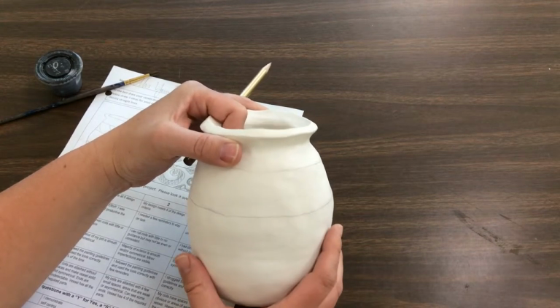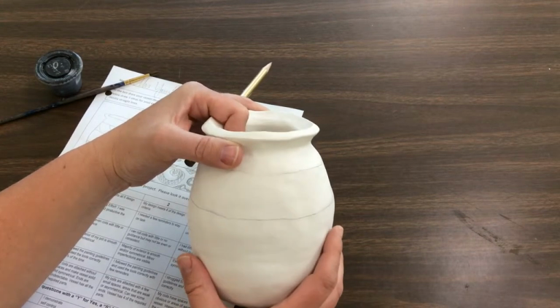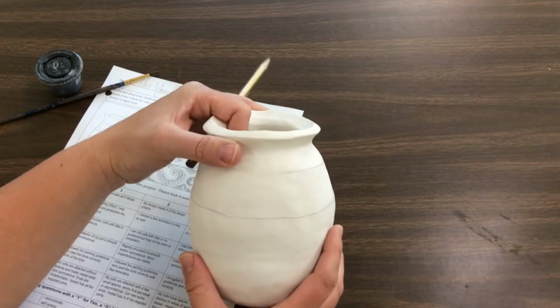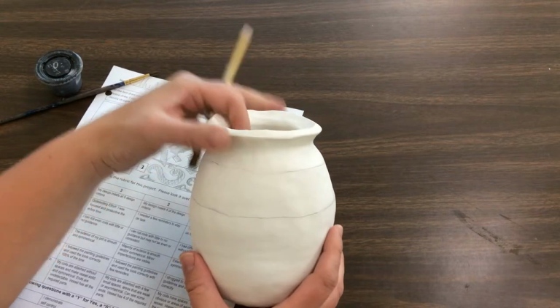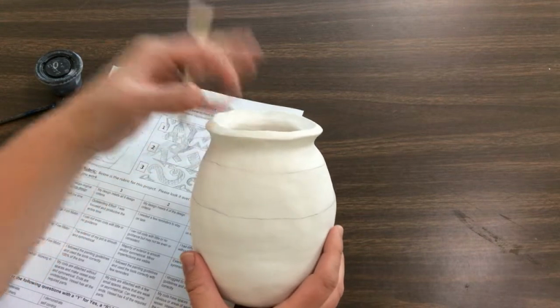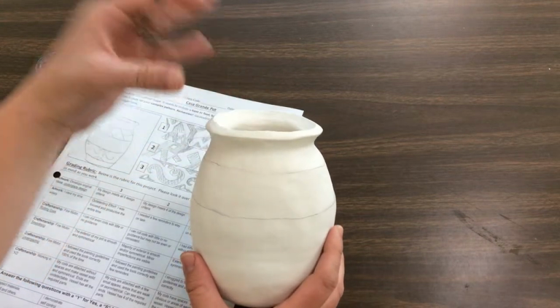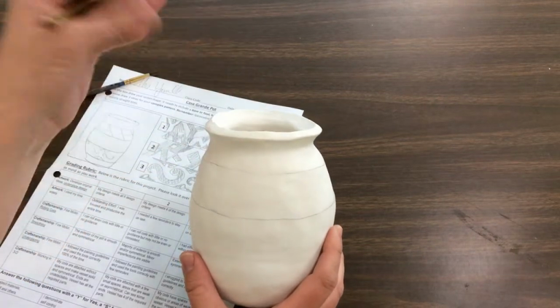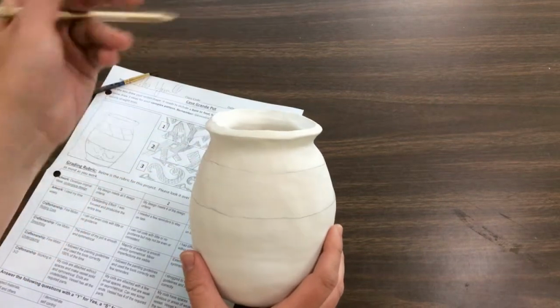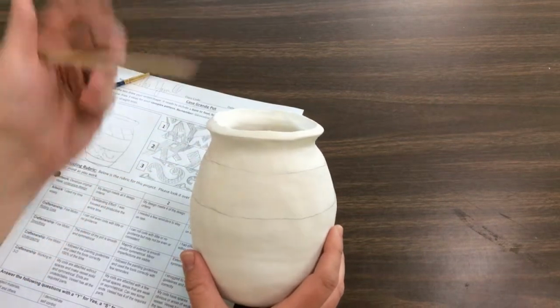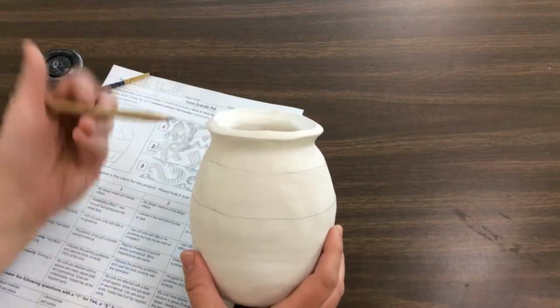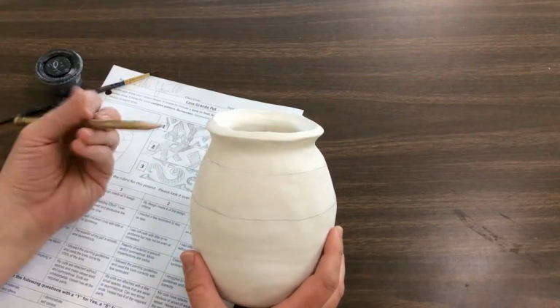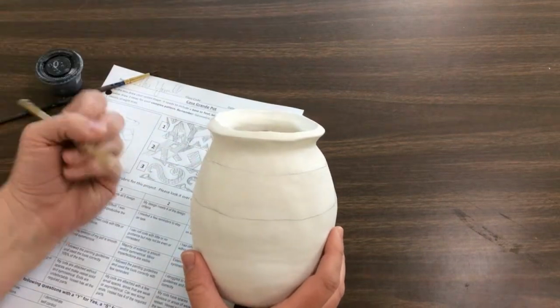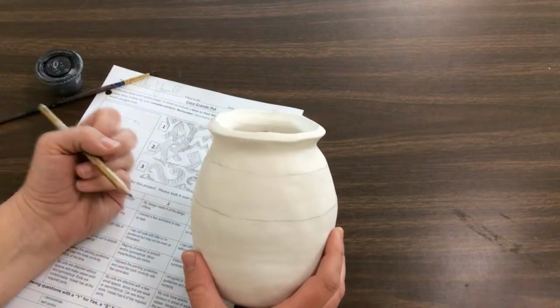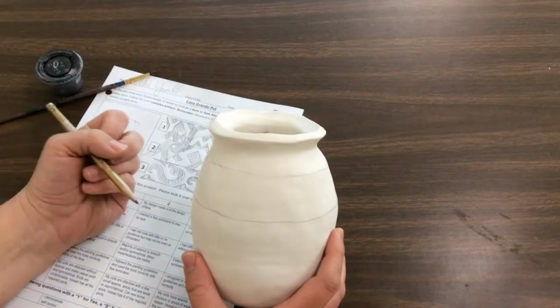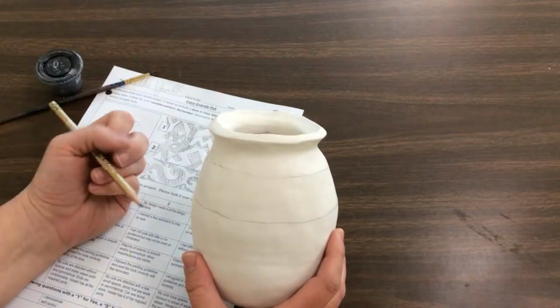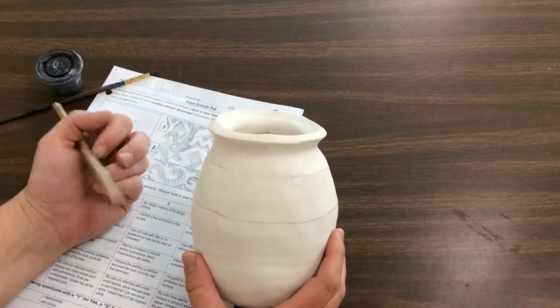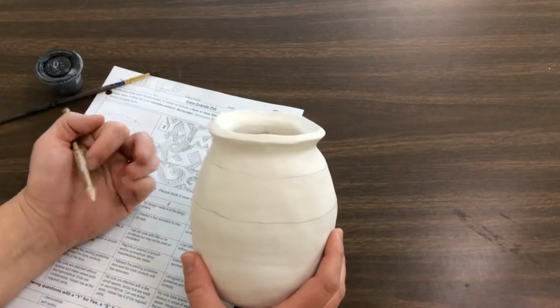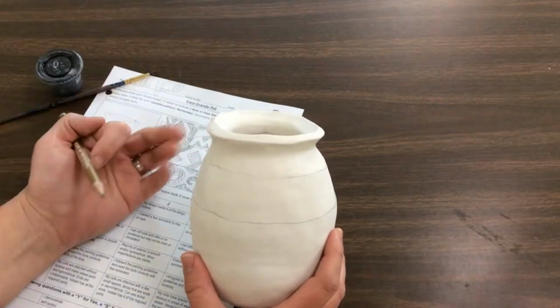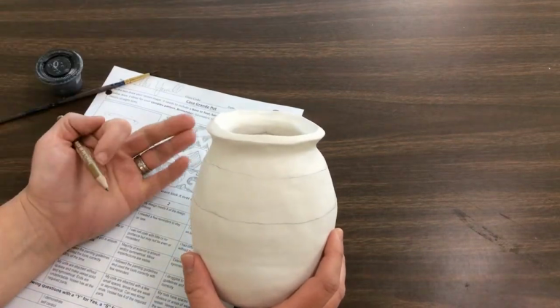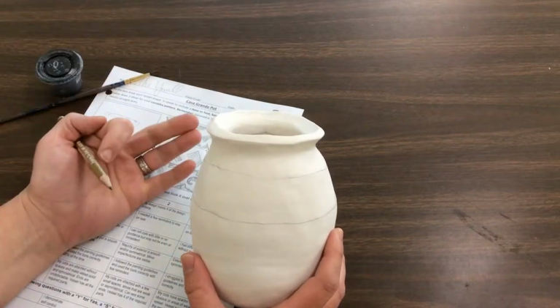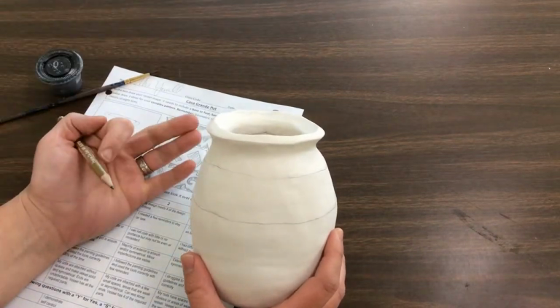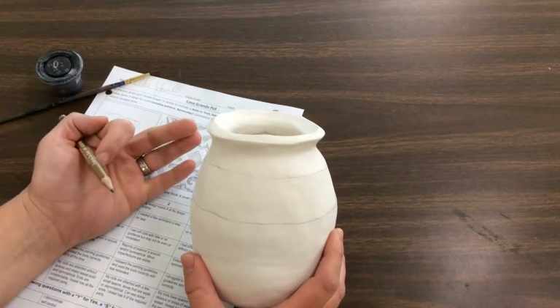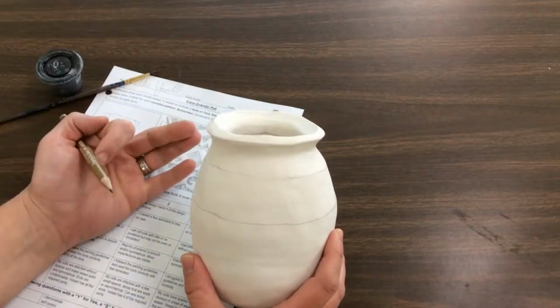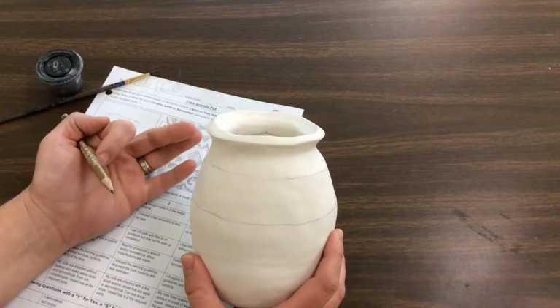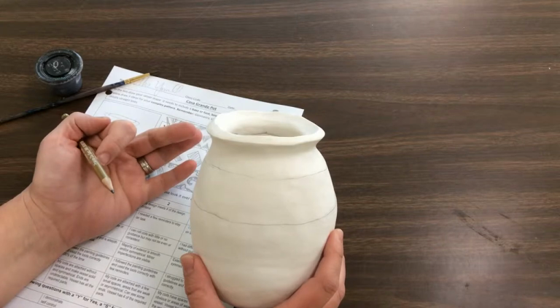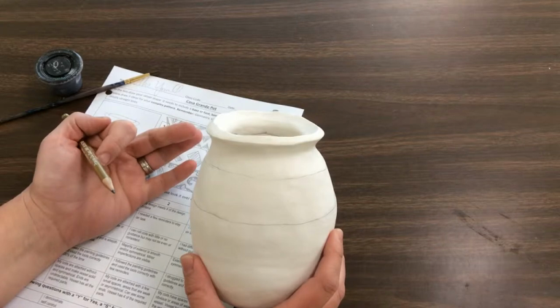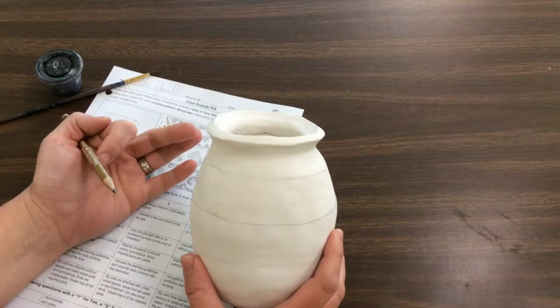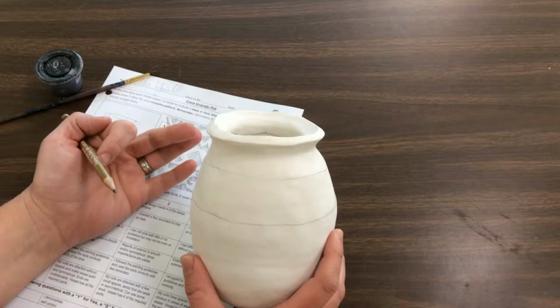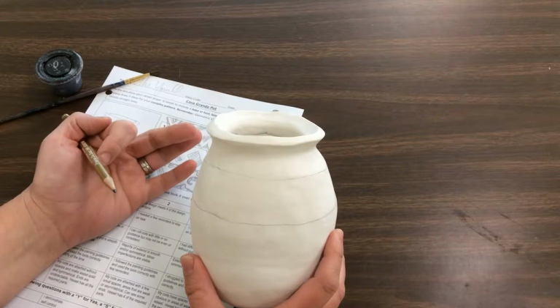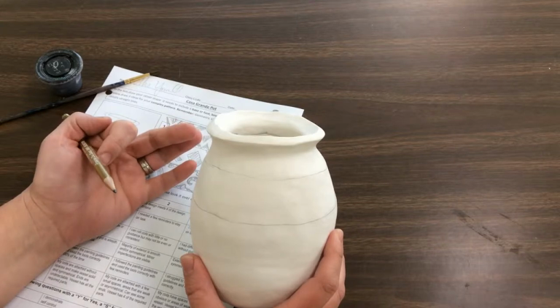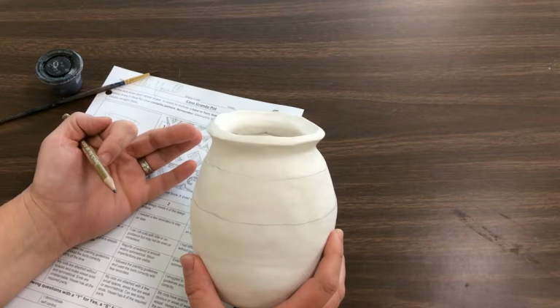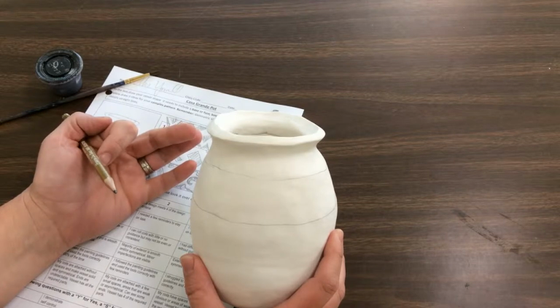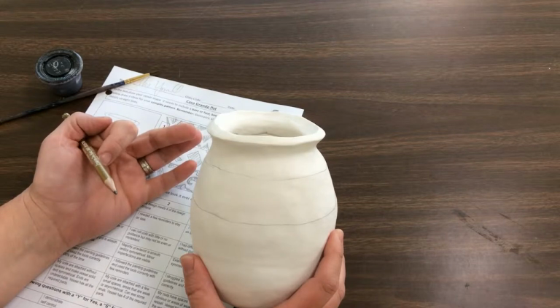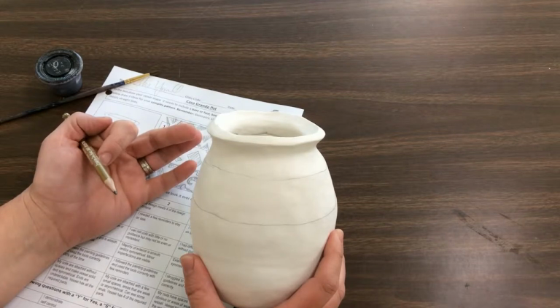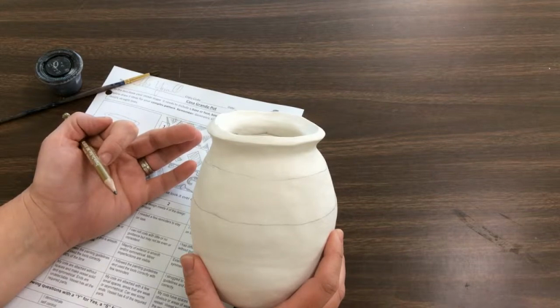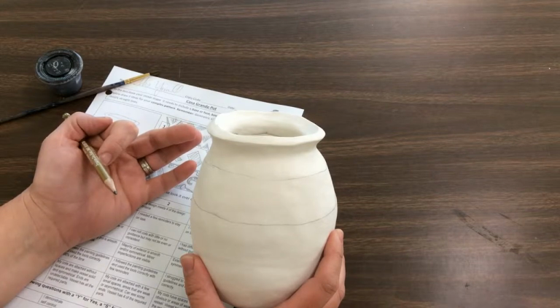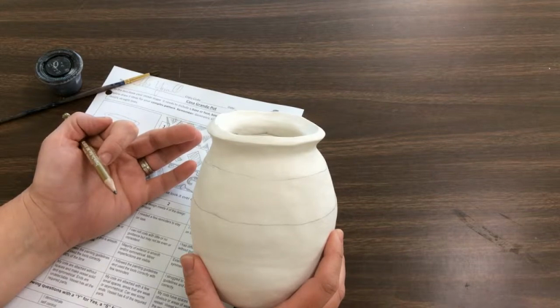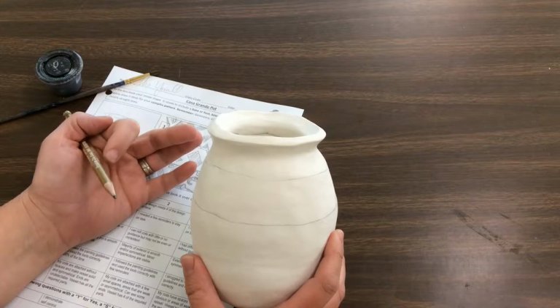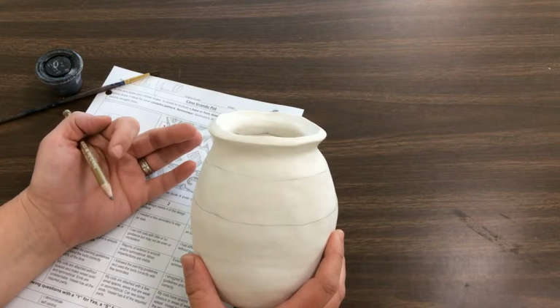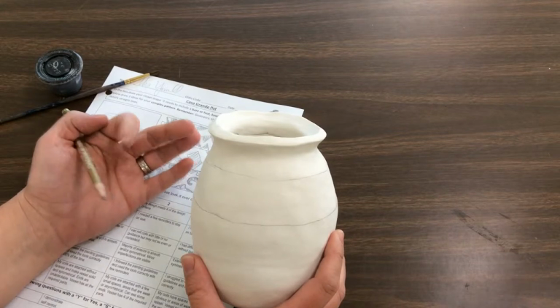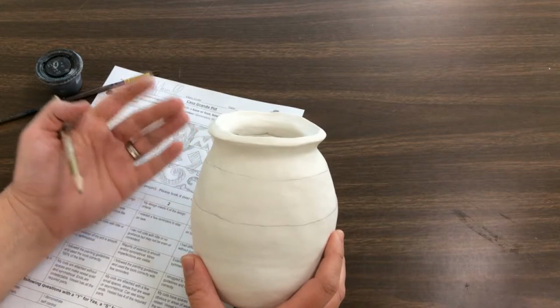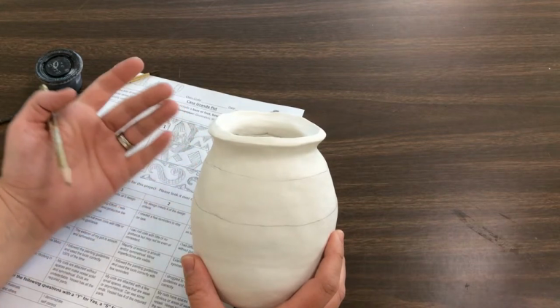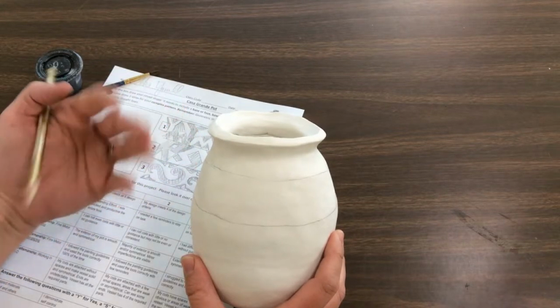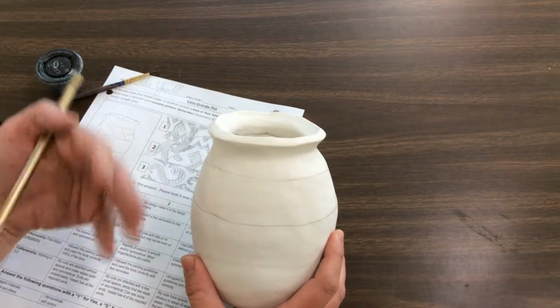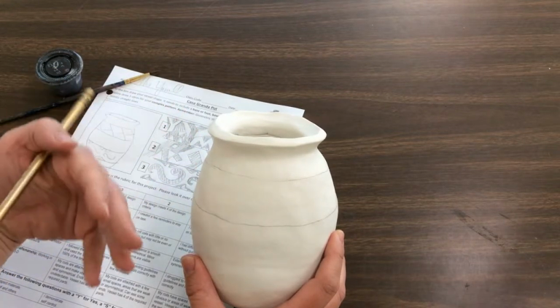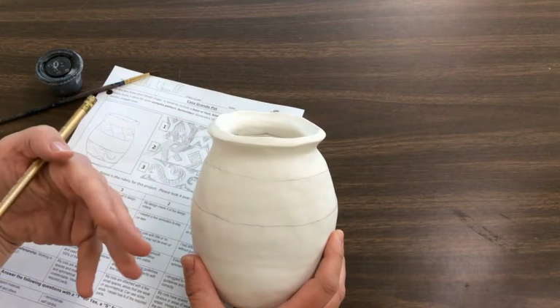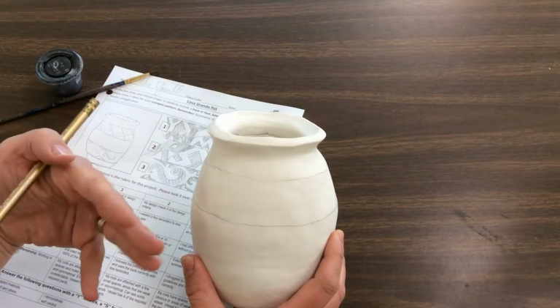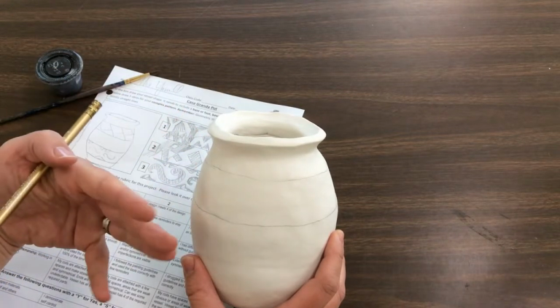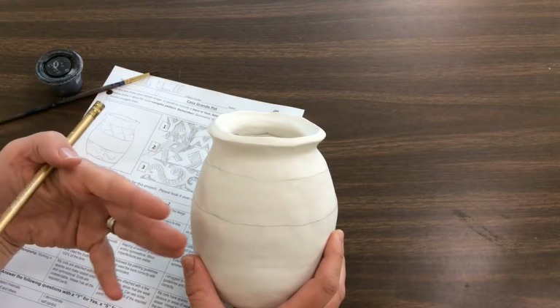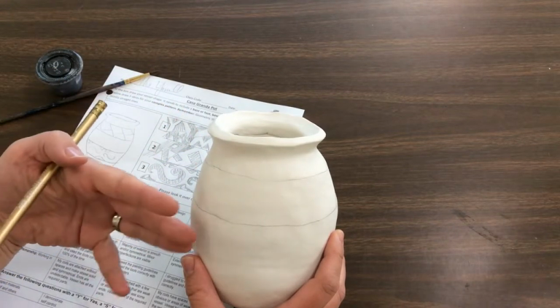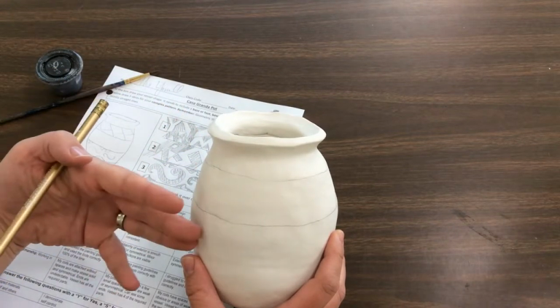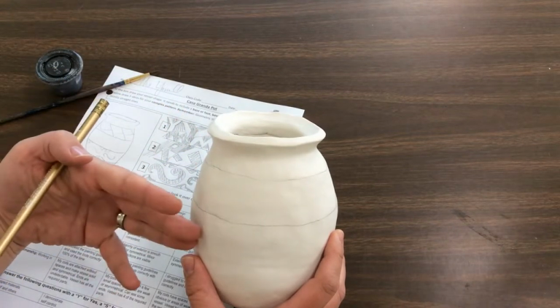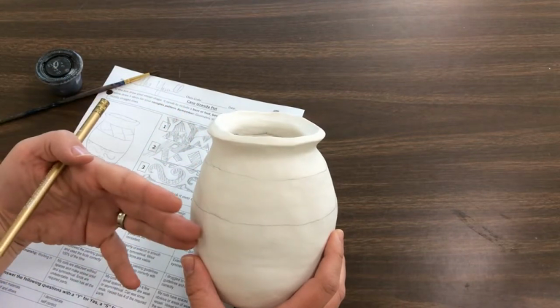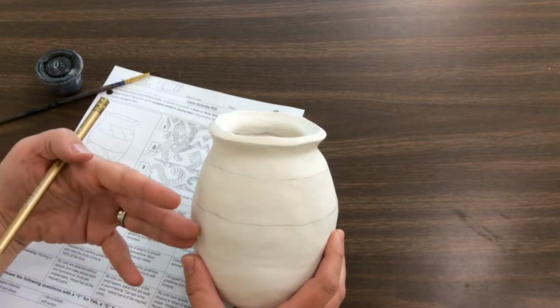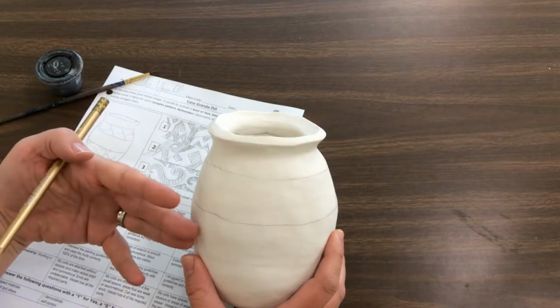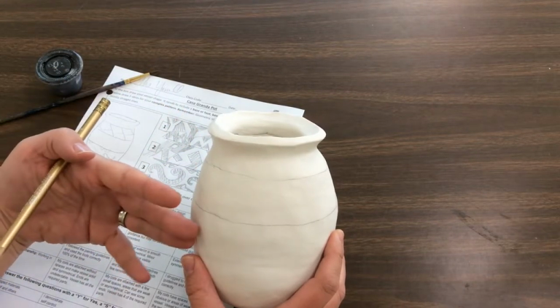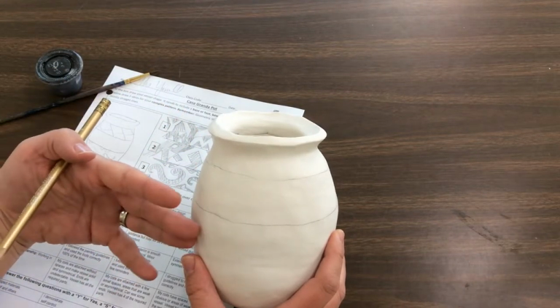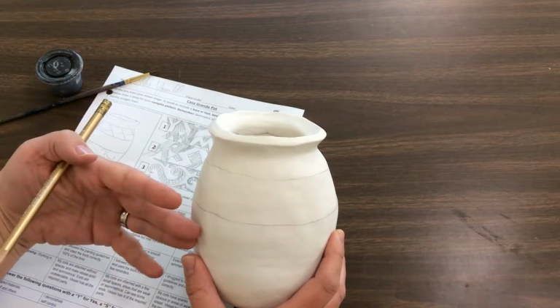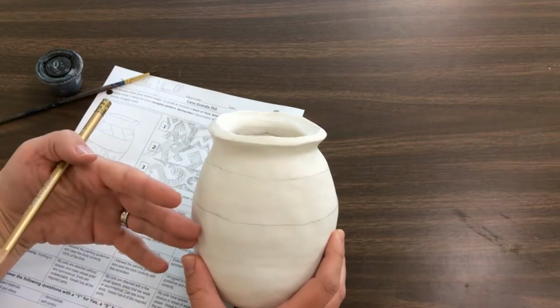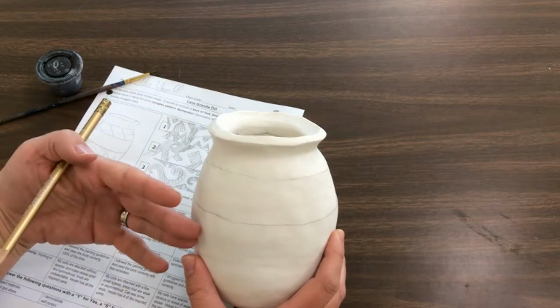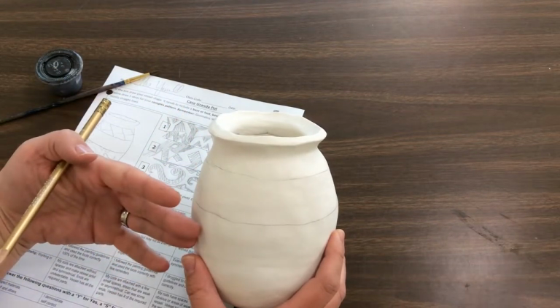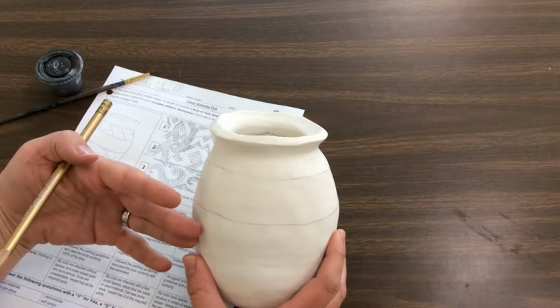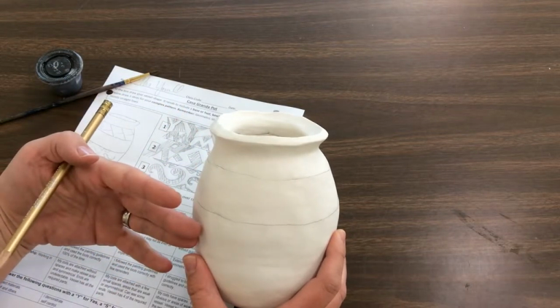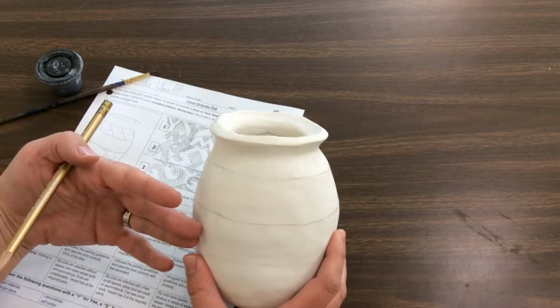At this point, if something broke, you could fix it with glue, but you wouldn't be able to turn this back into workable clay.